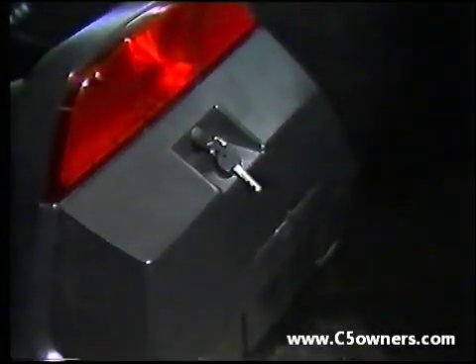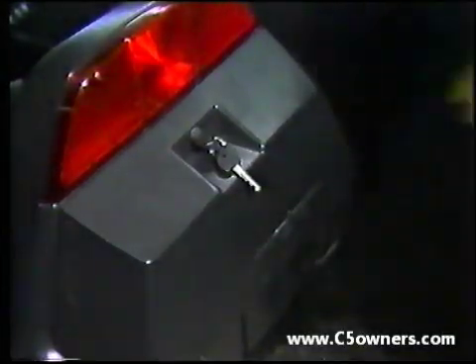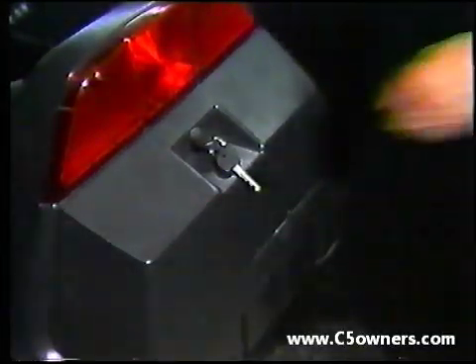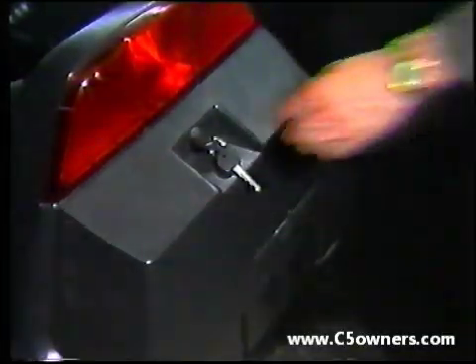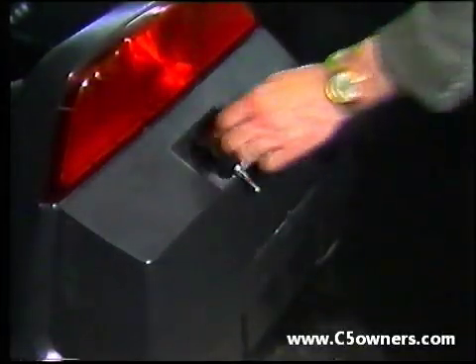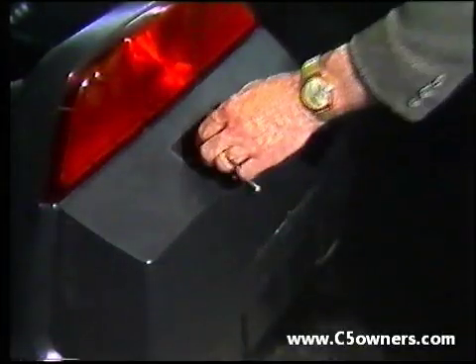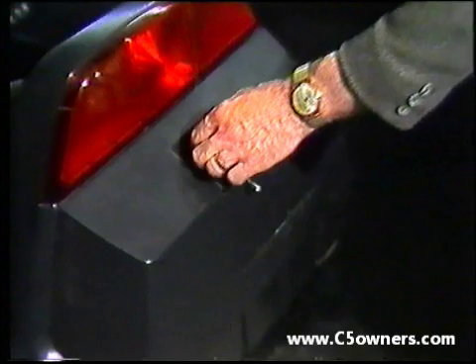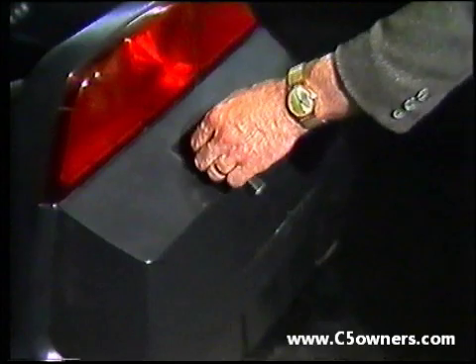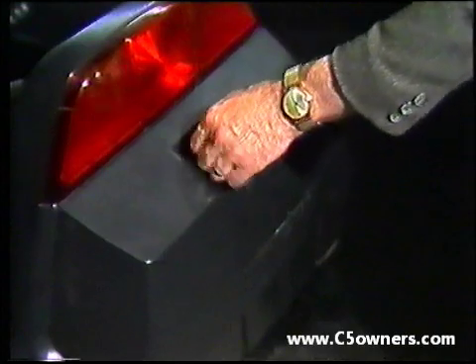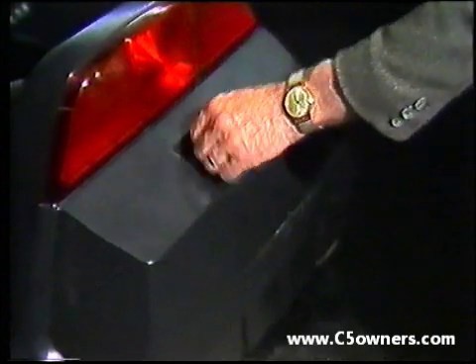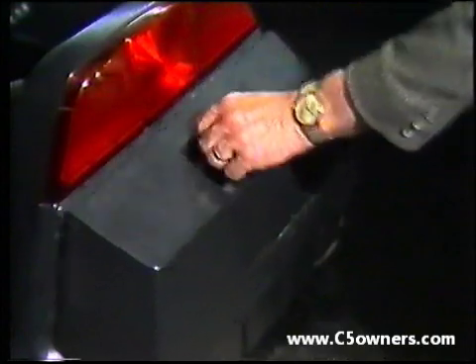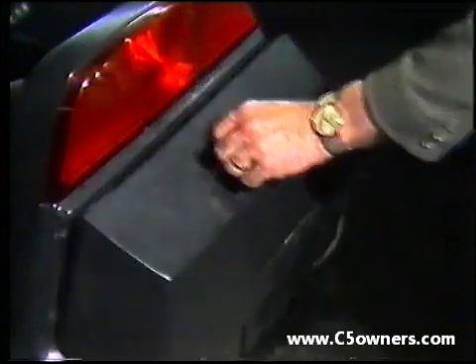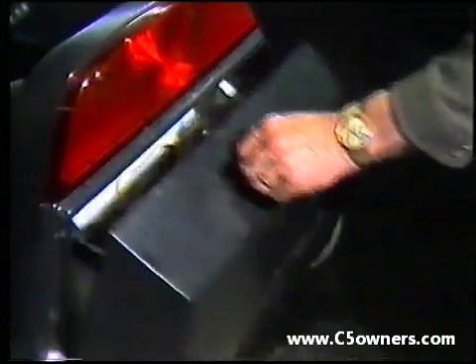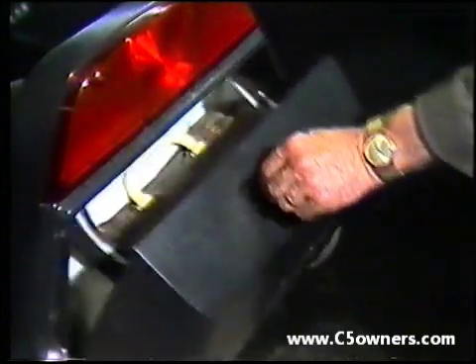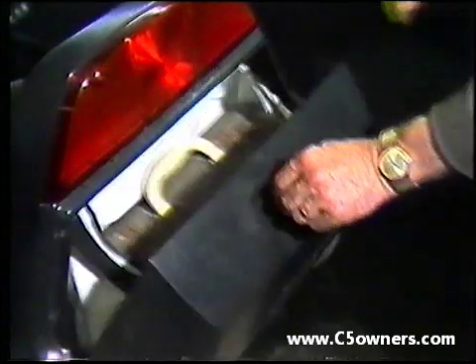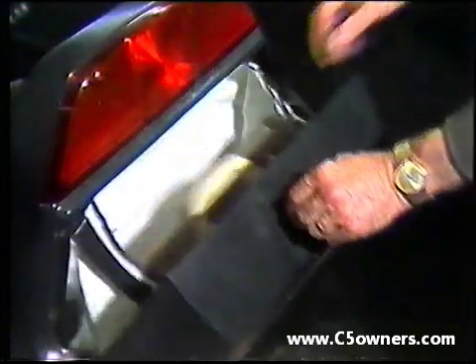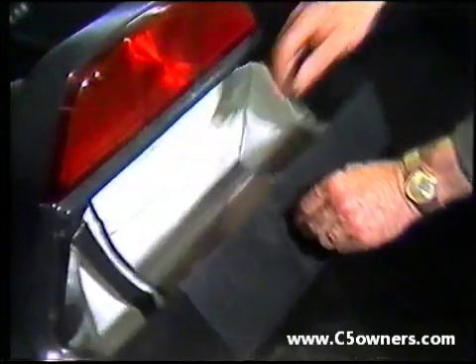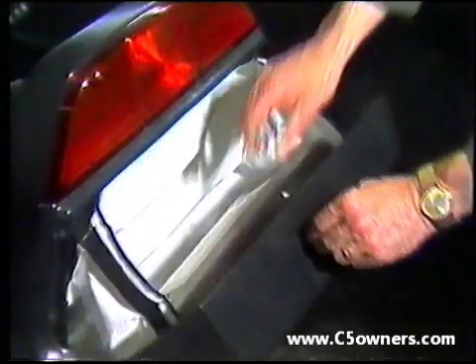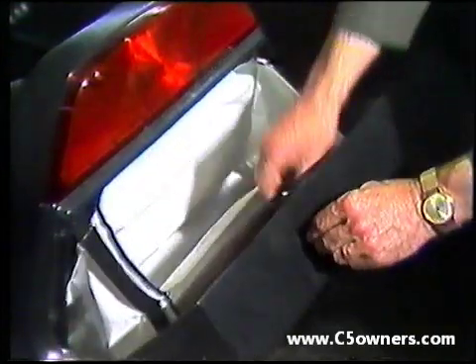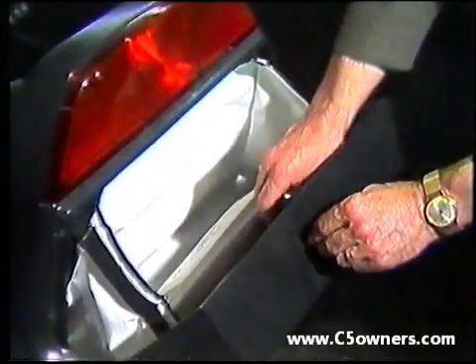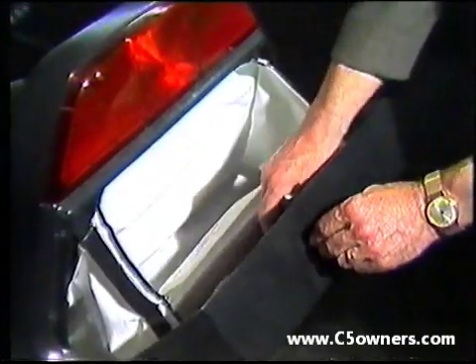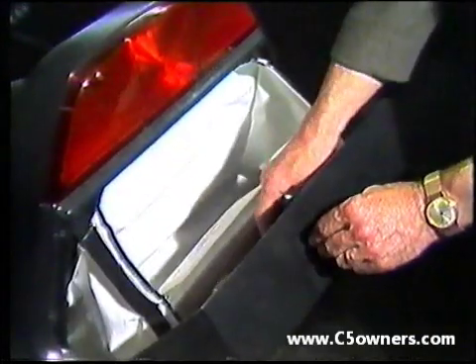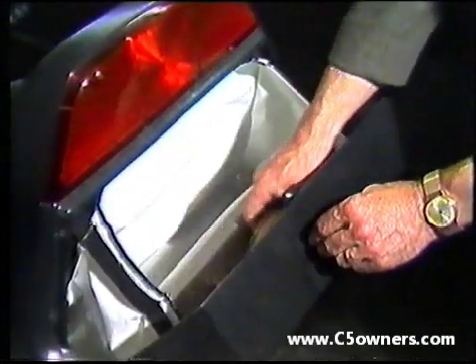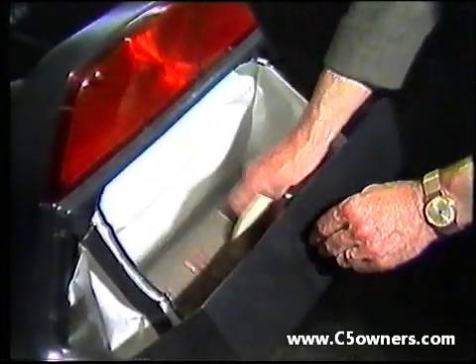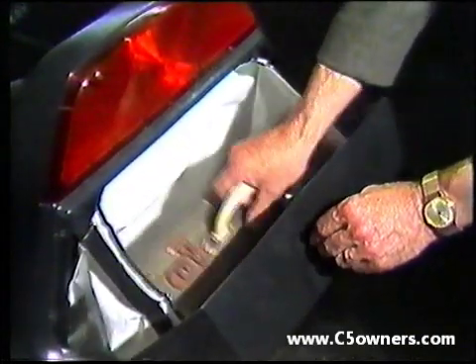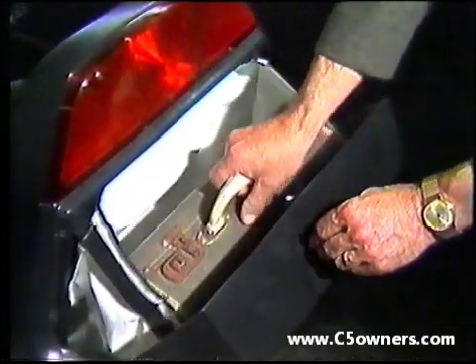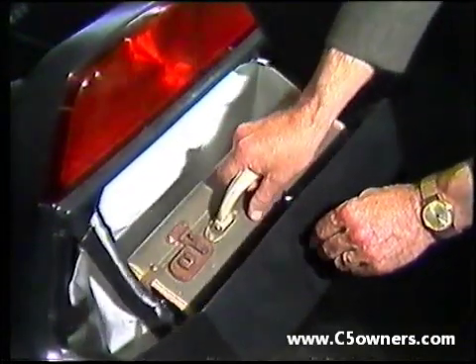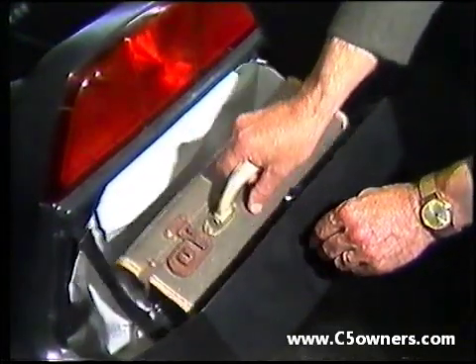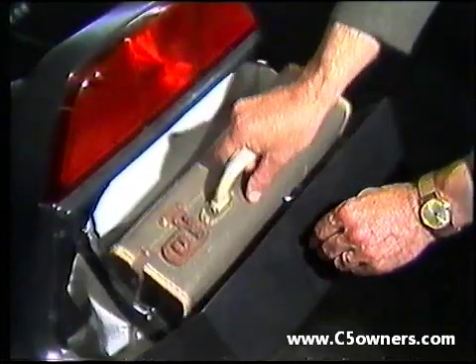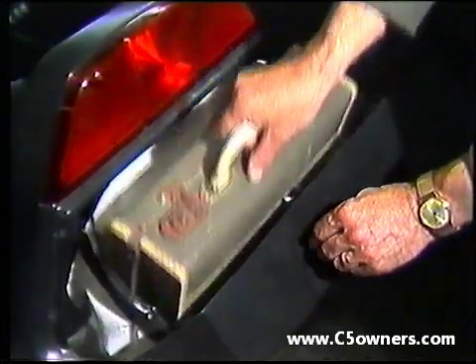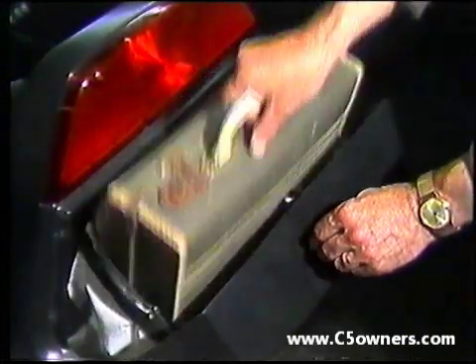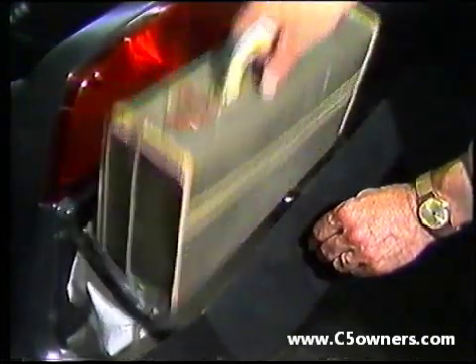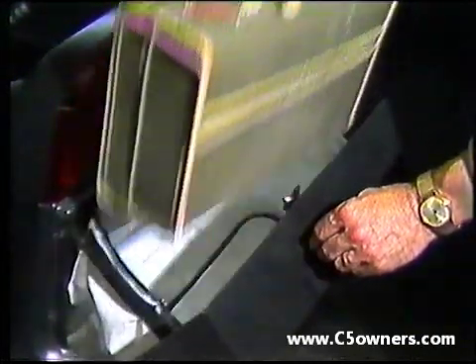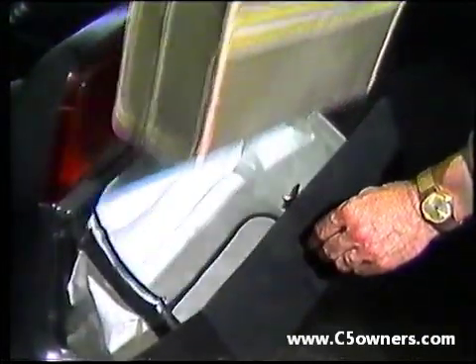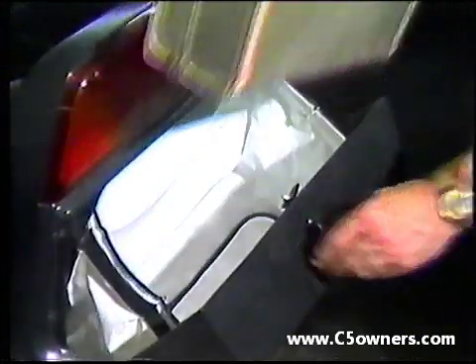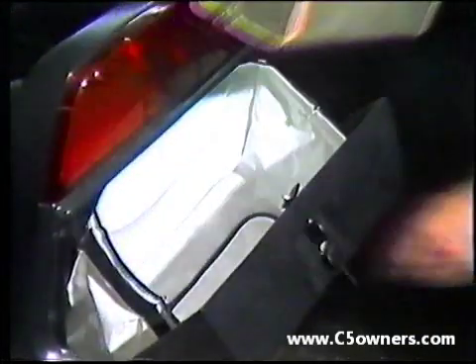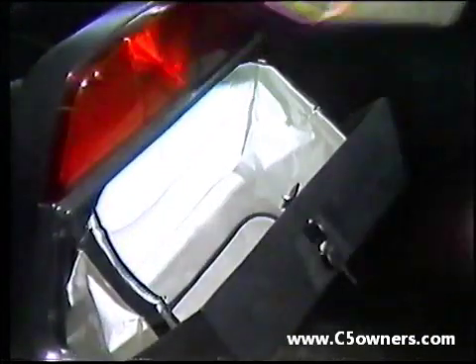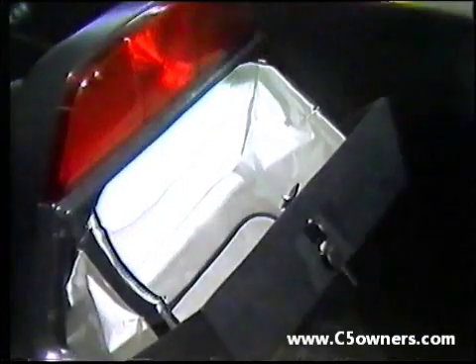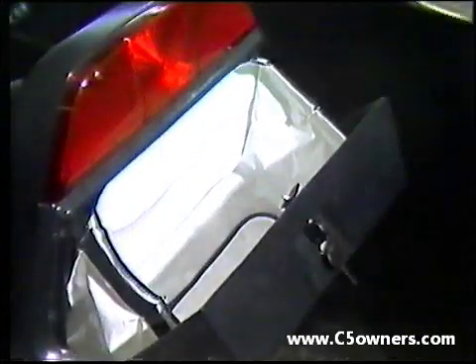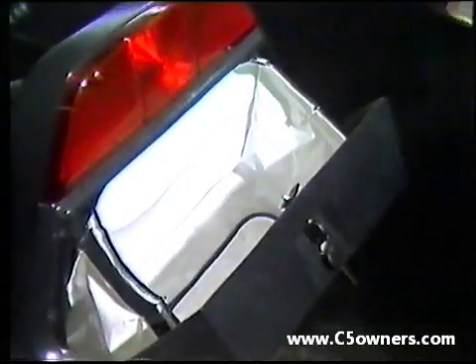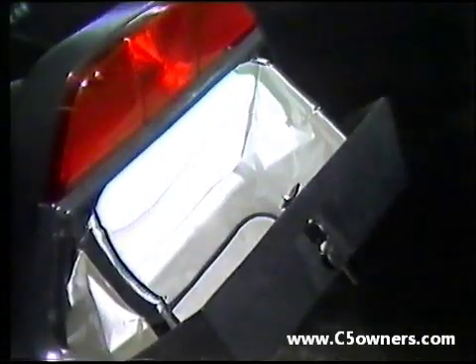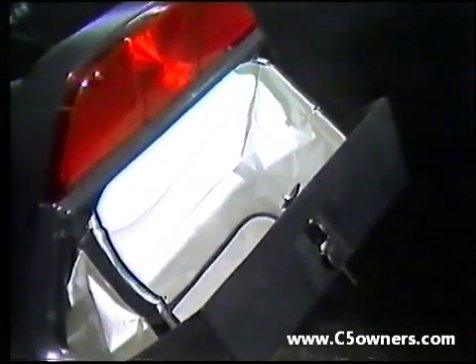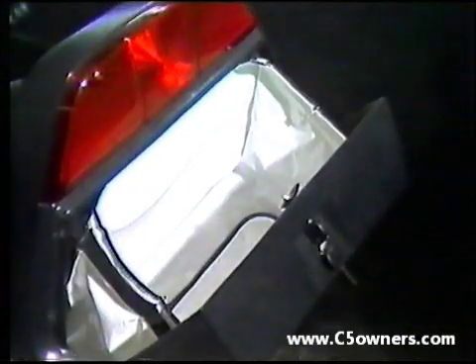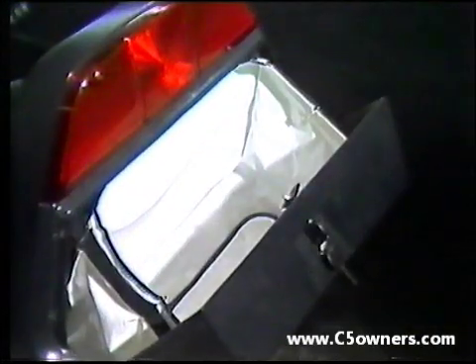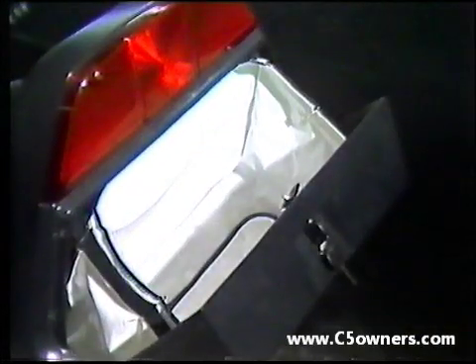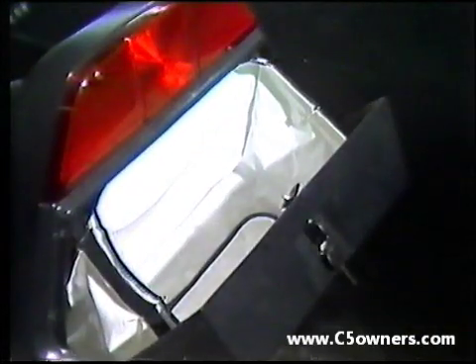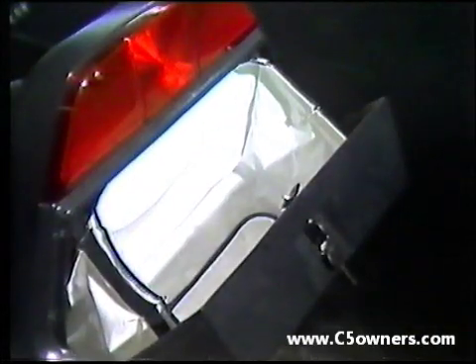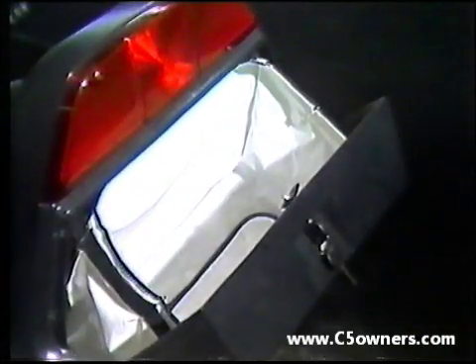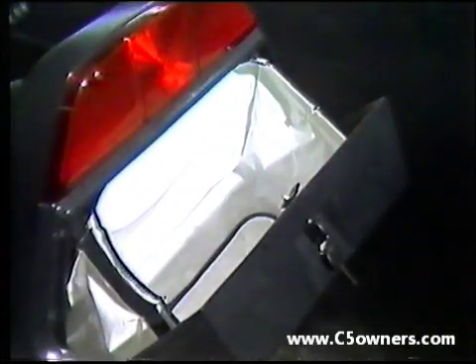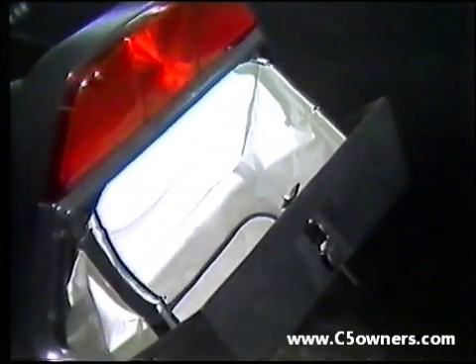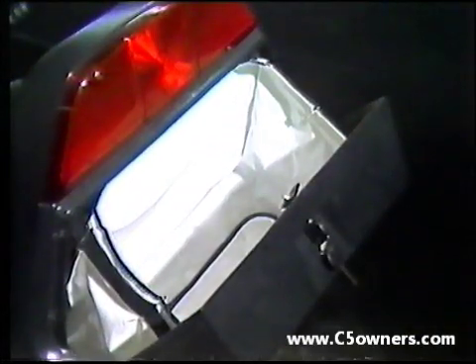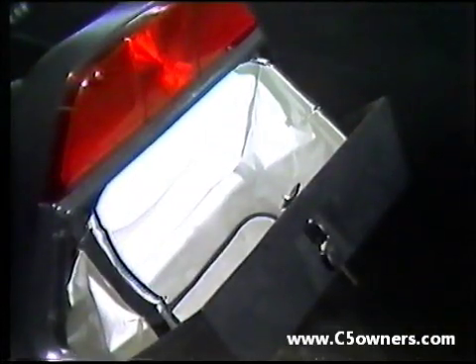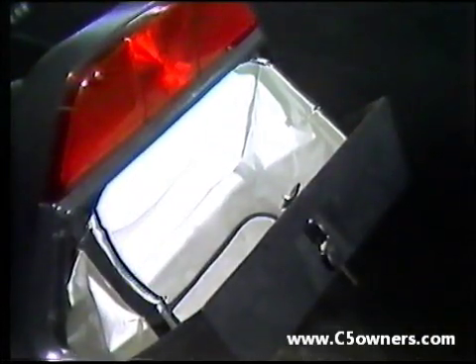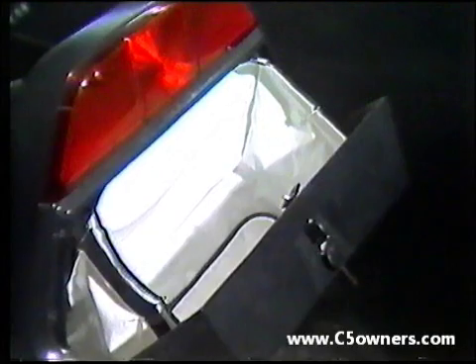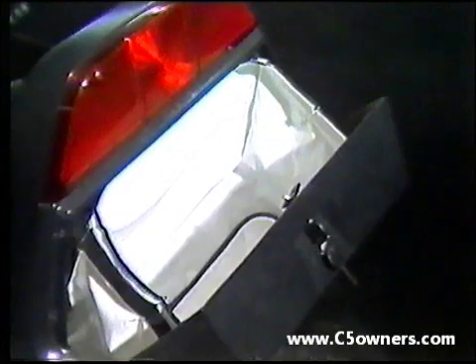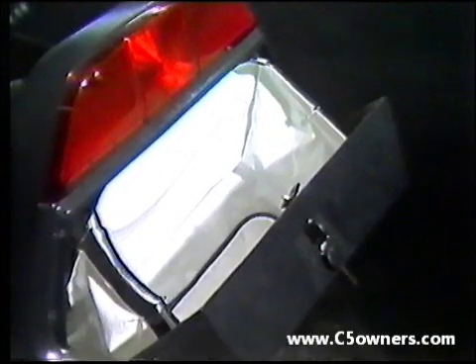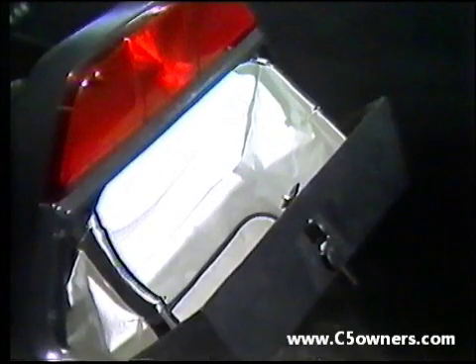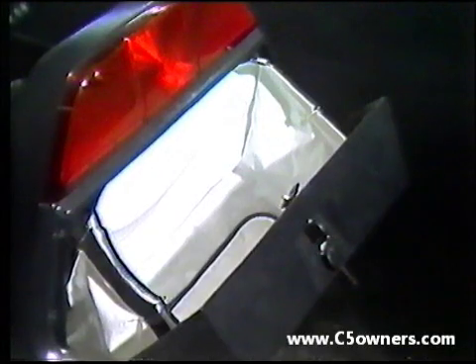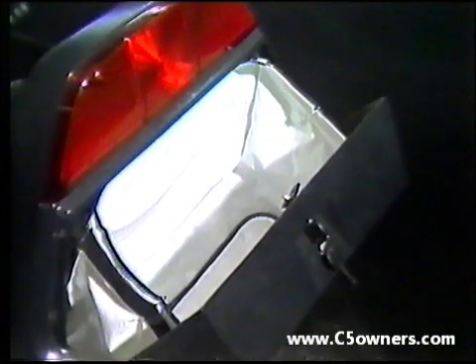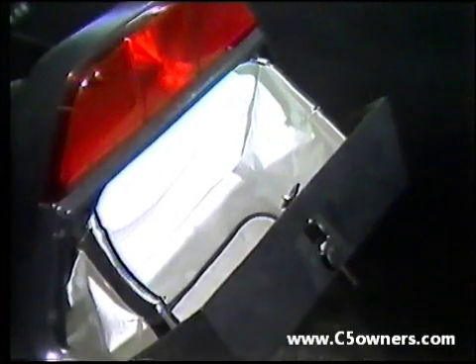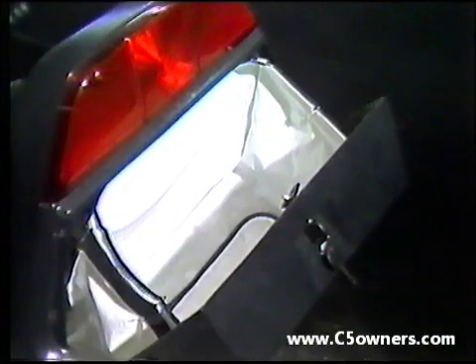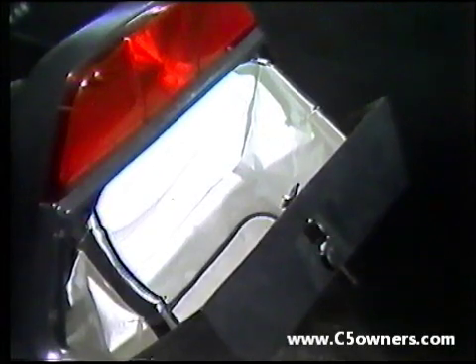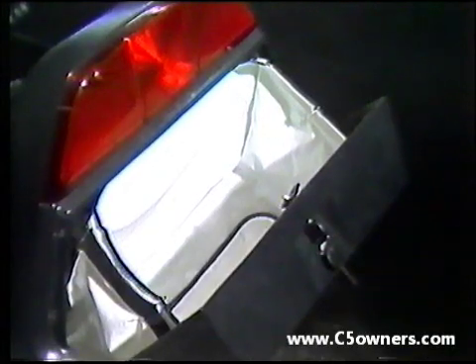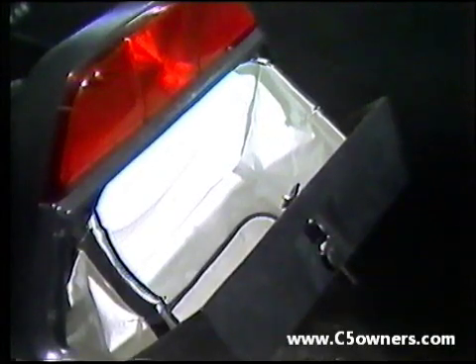The same key is used to lock the boot — a weatherproof container big enough for groceries, a briefcase or school bags.